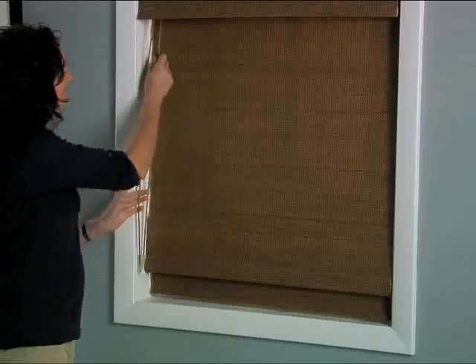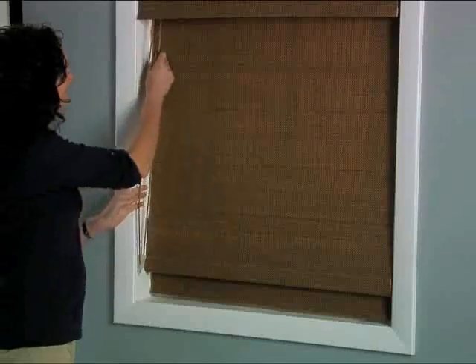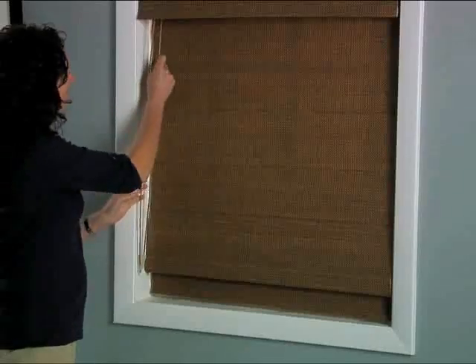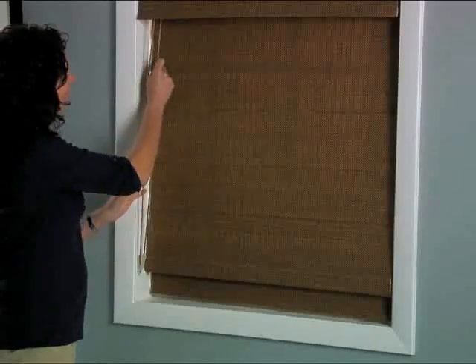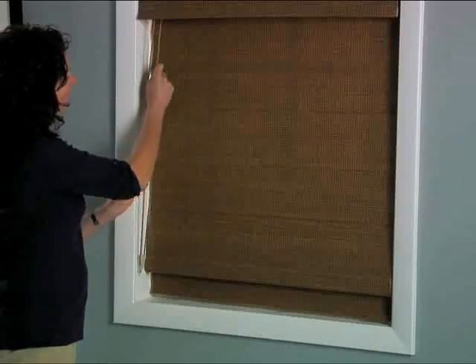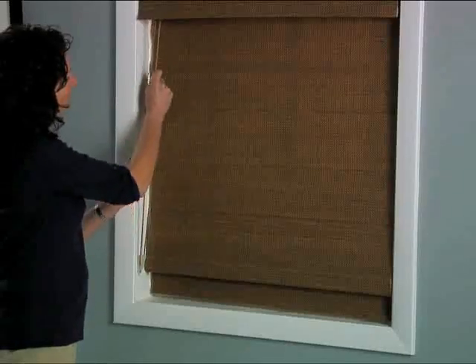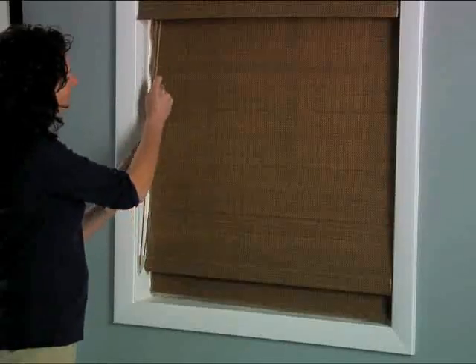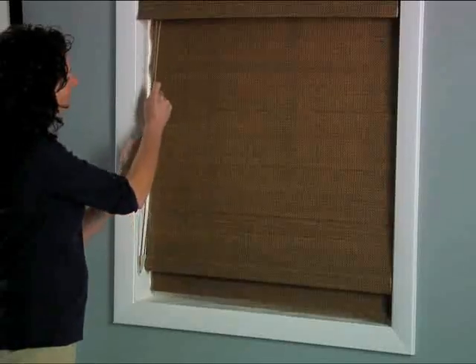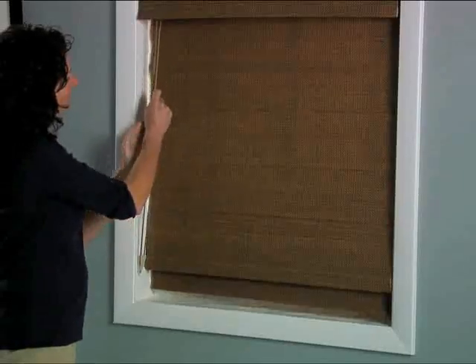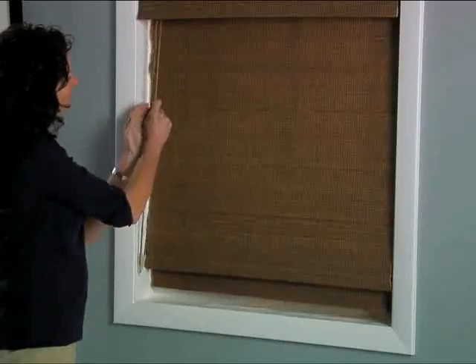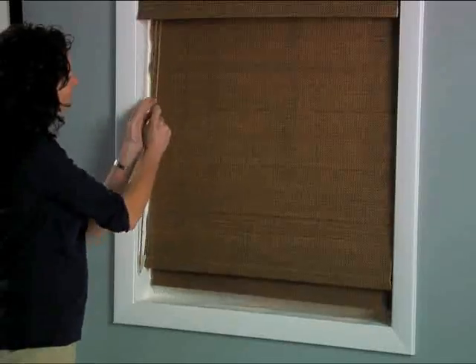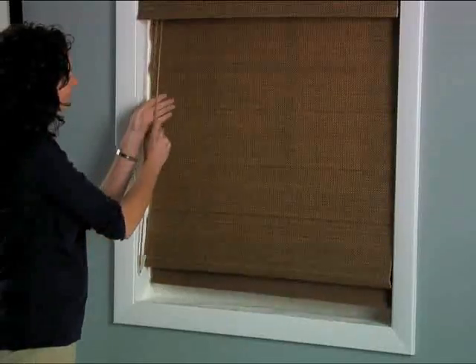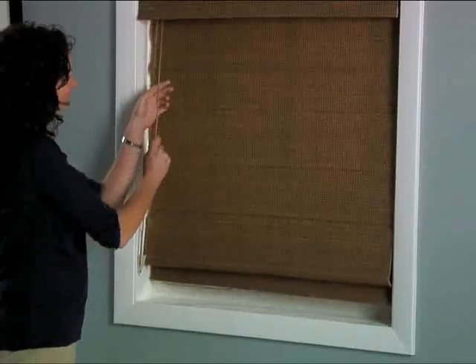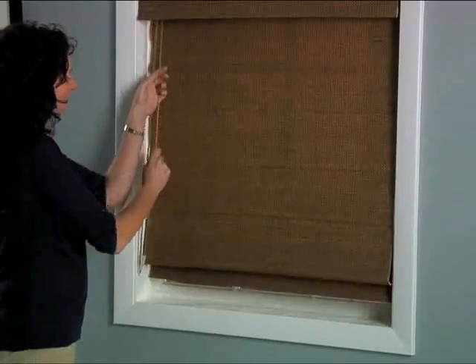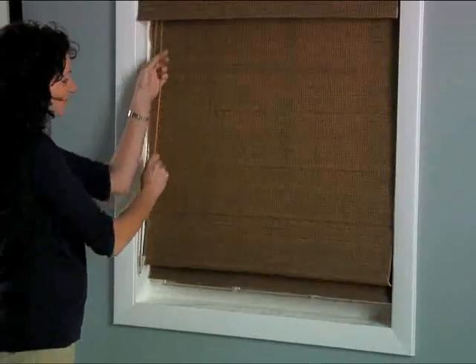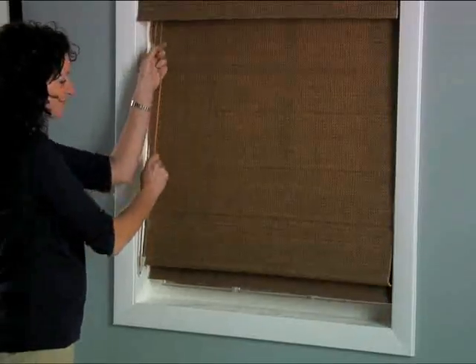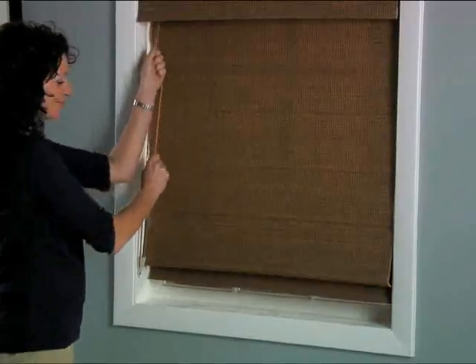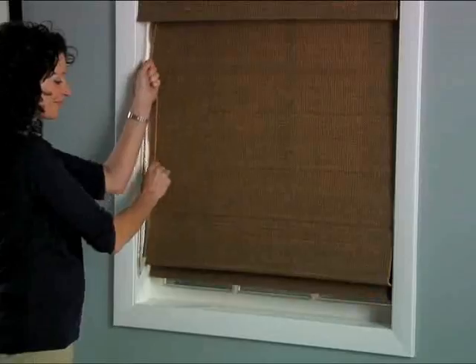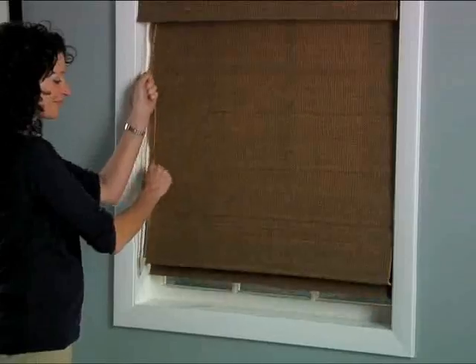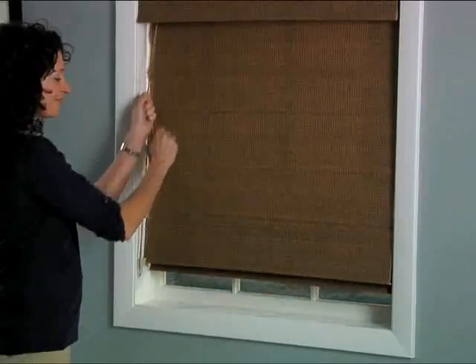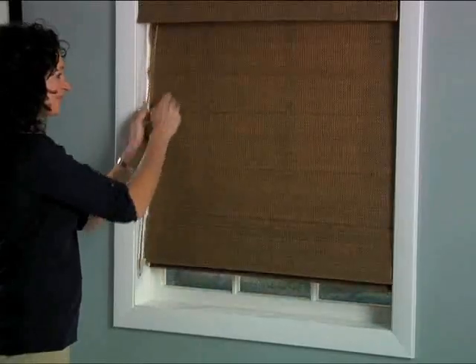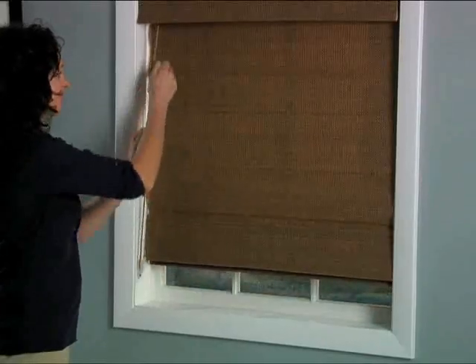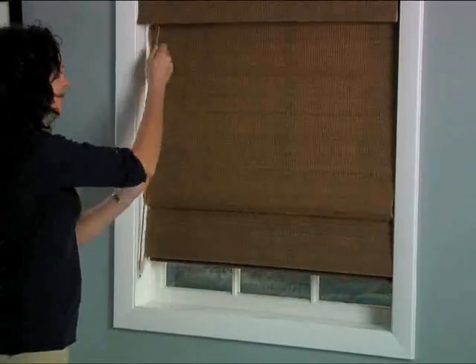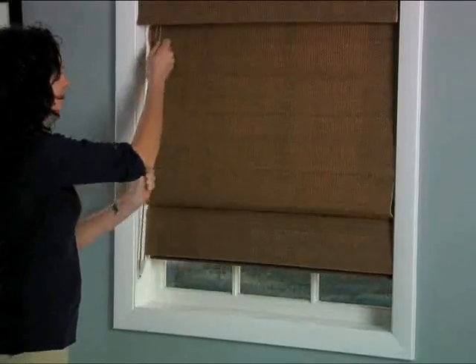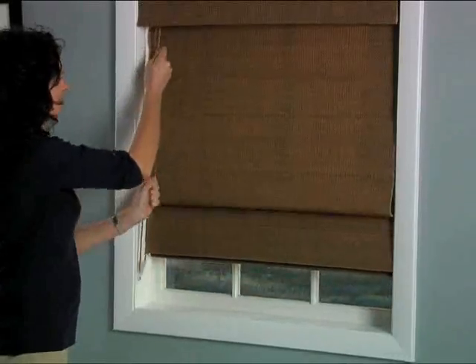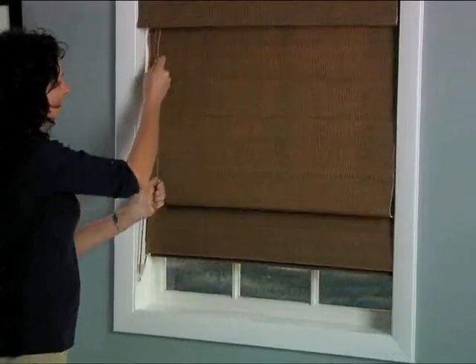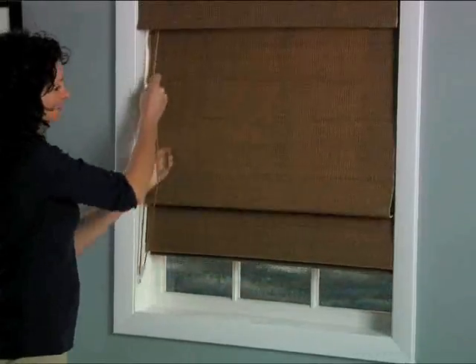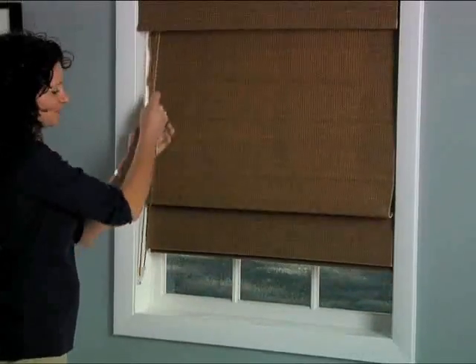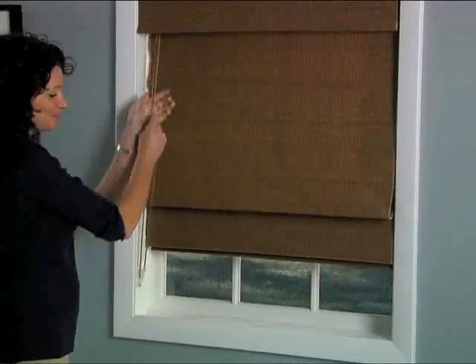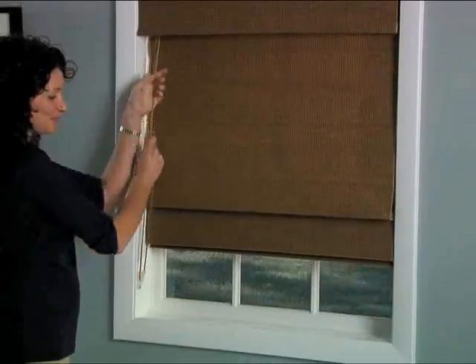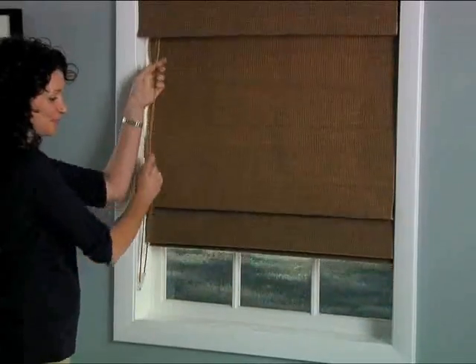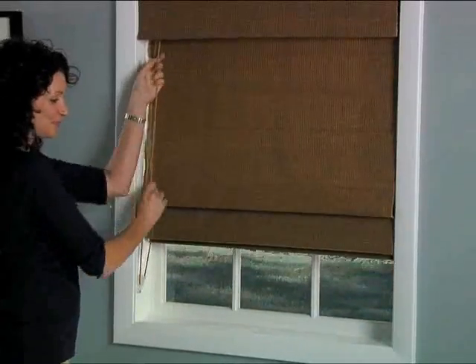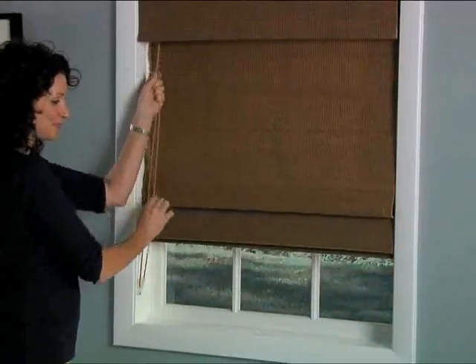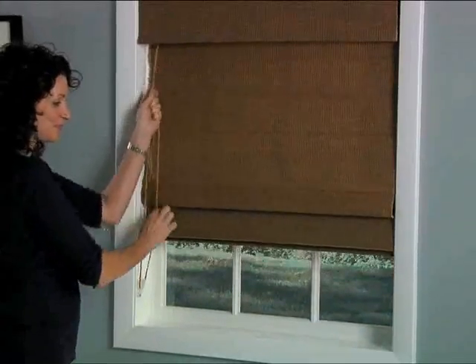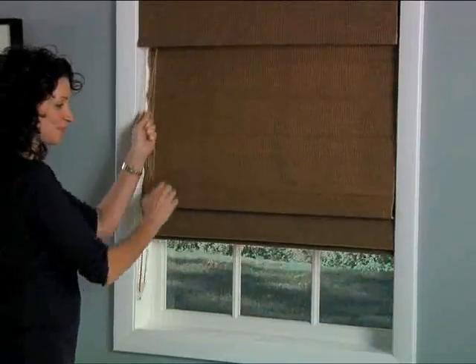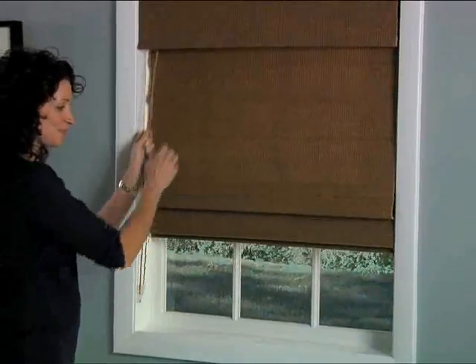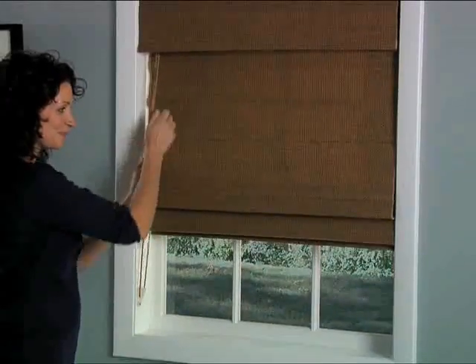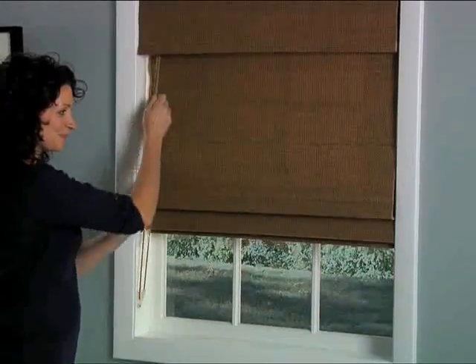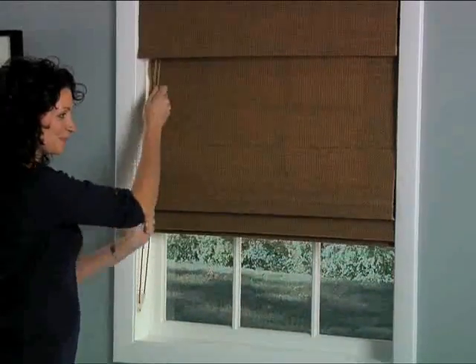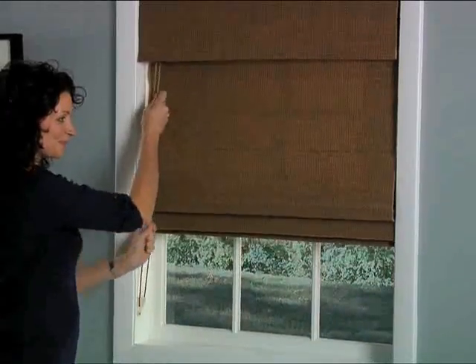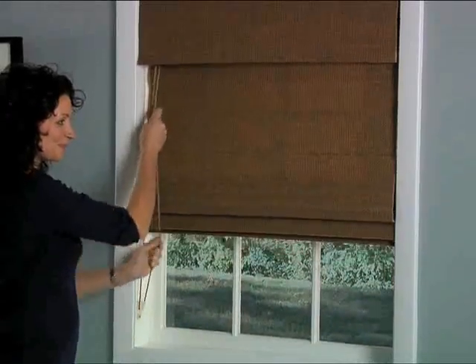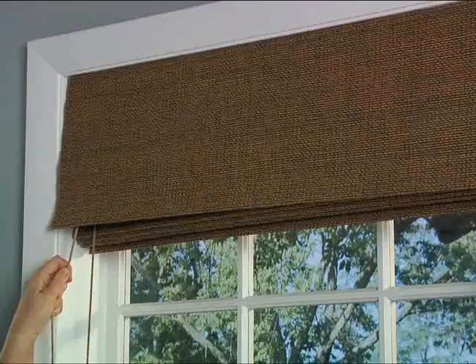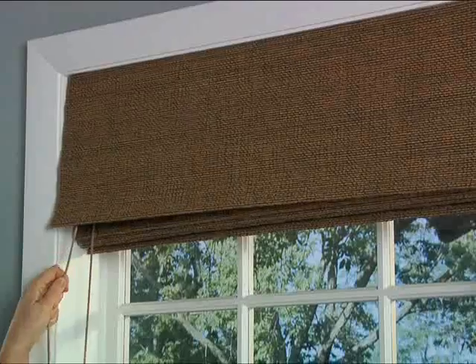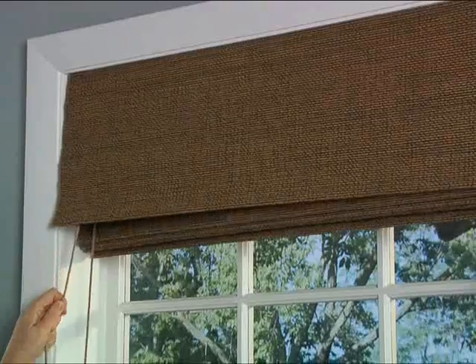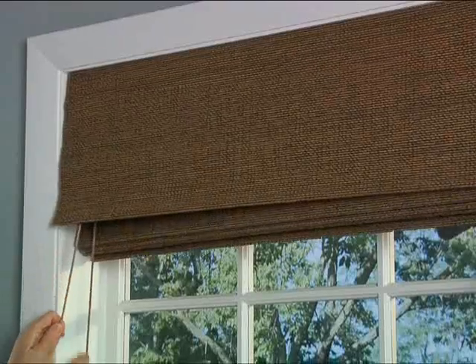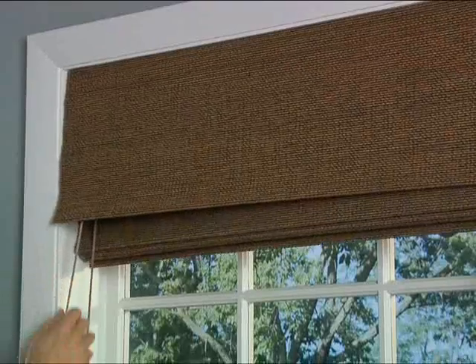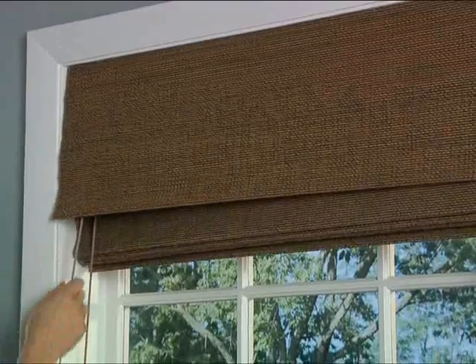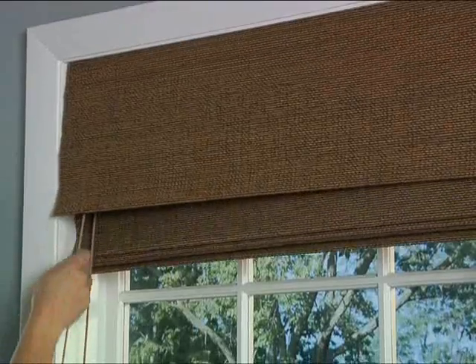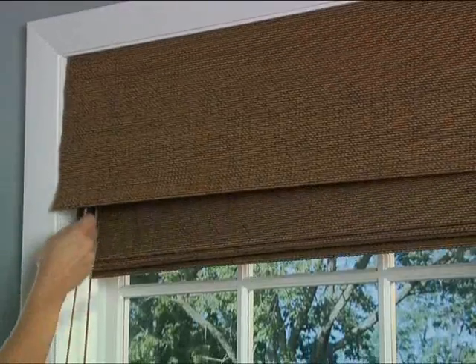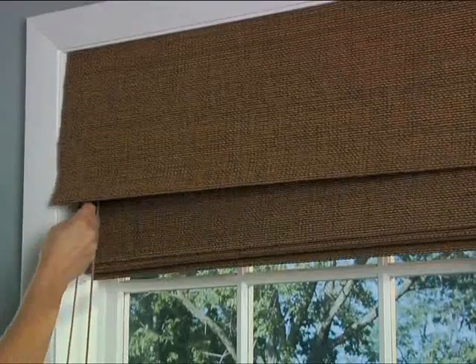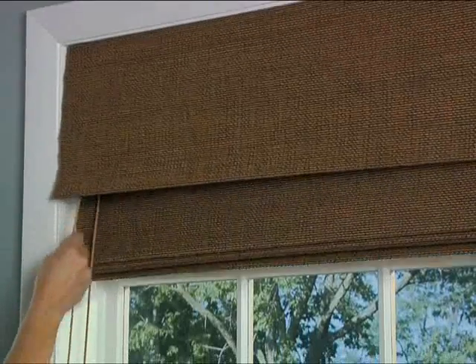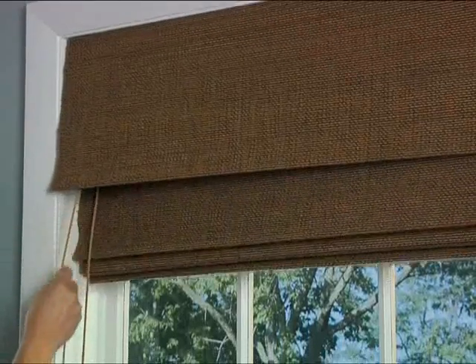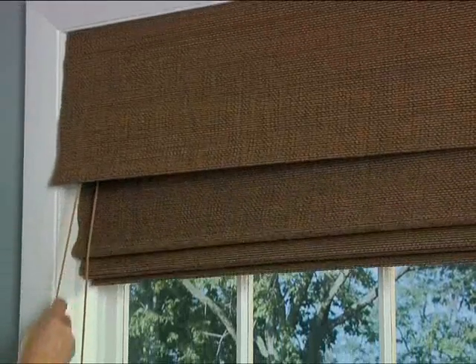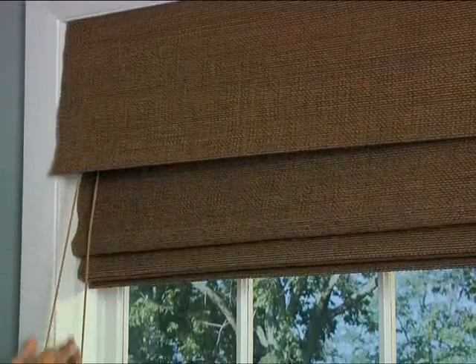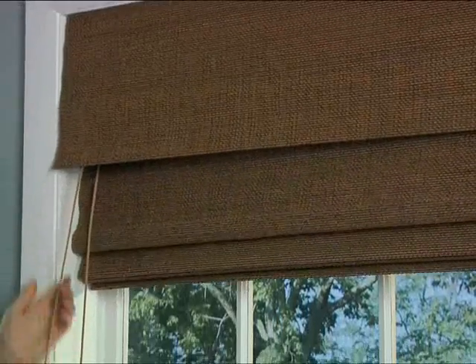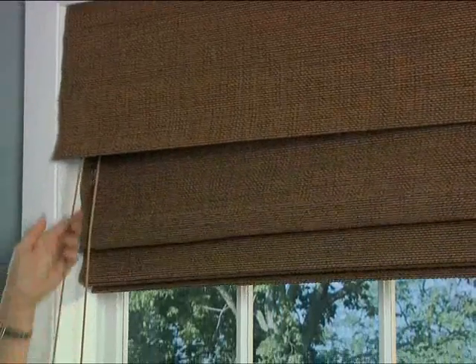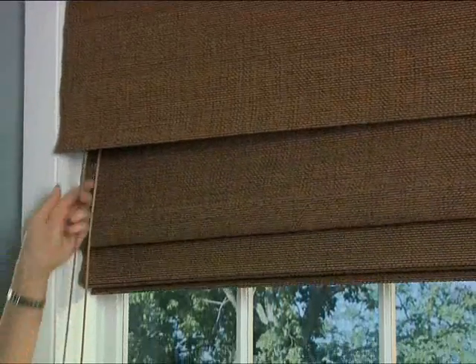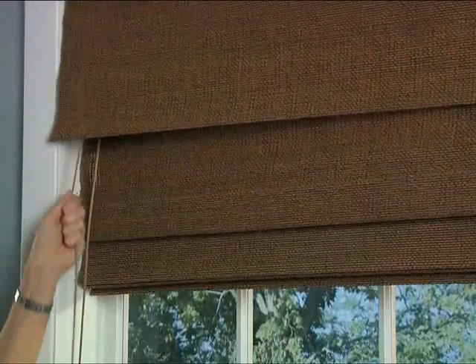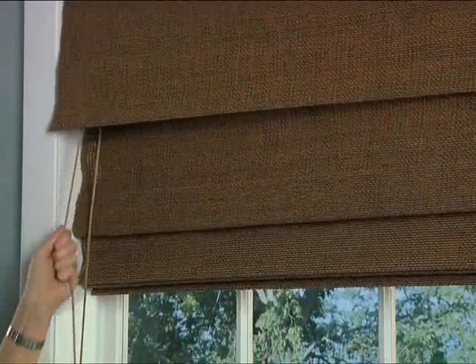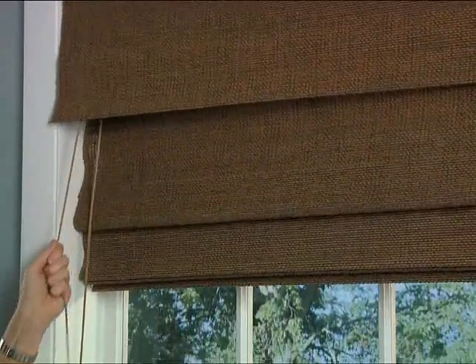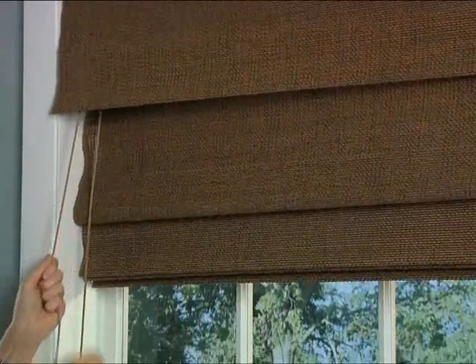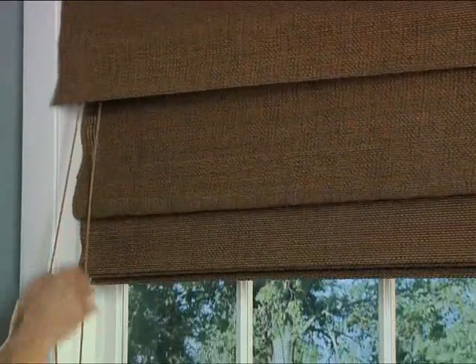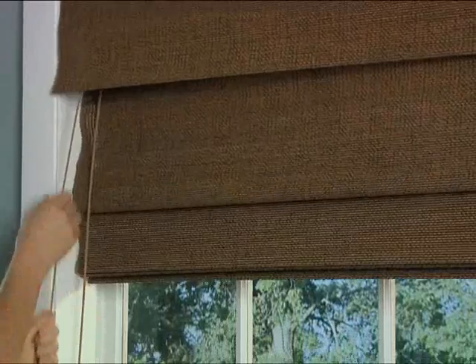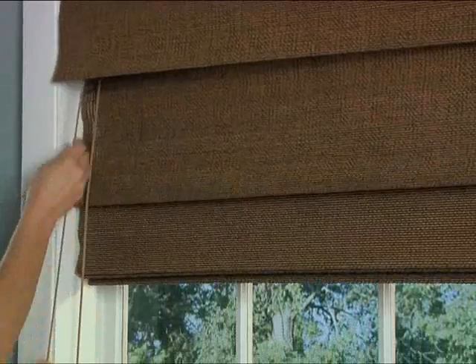Simply pull the rear cord to raise the window treatment. Pull the front cord to lower it to the desired level.